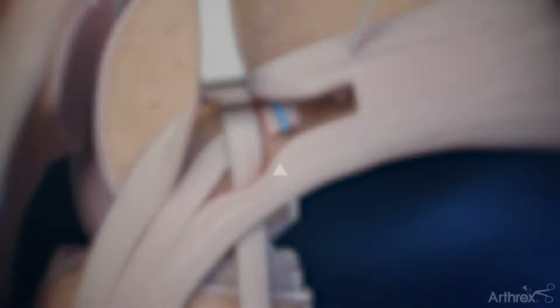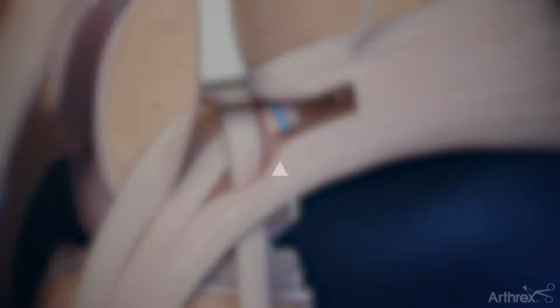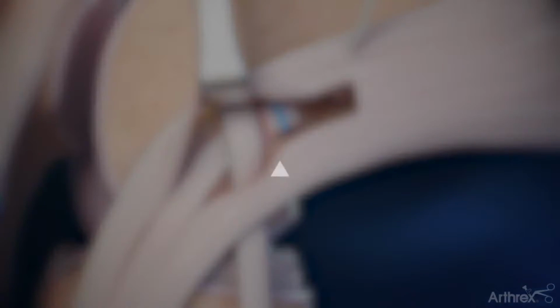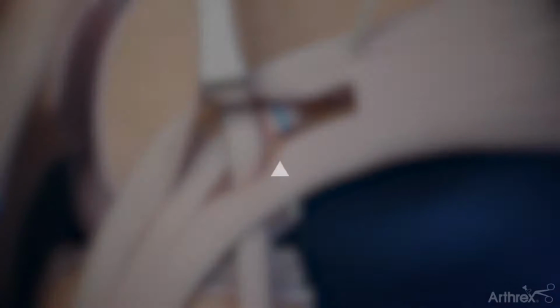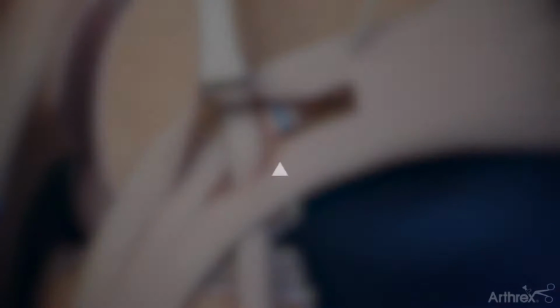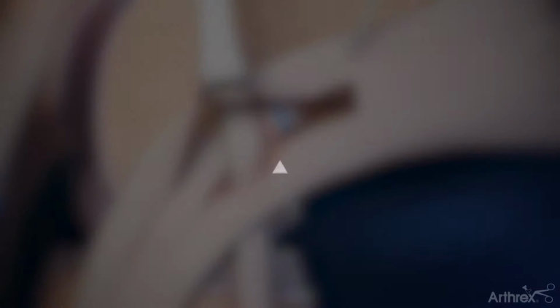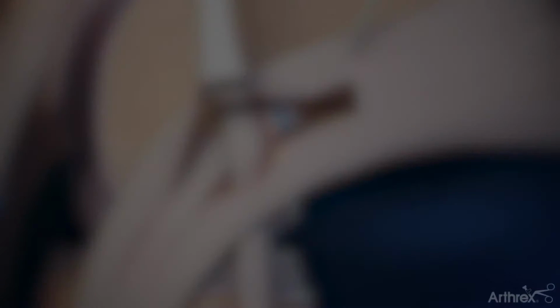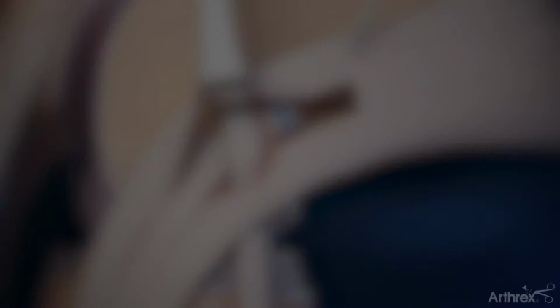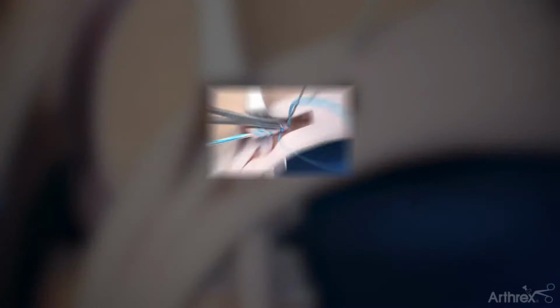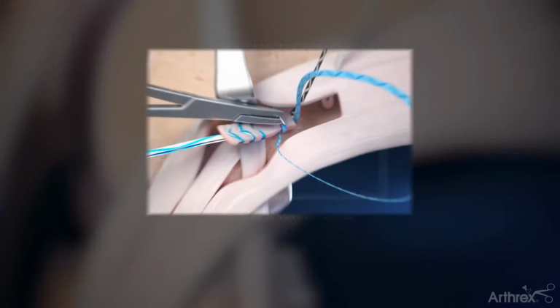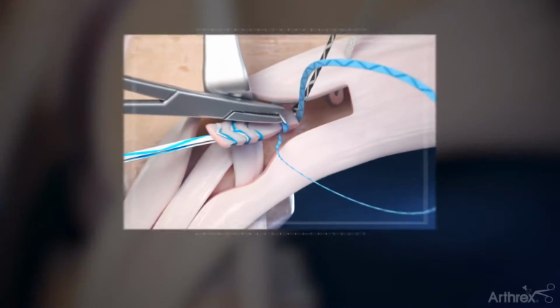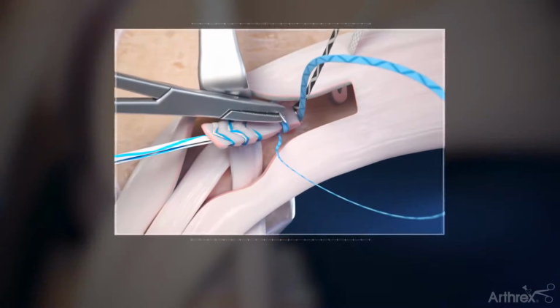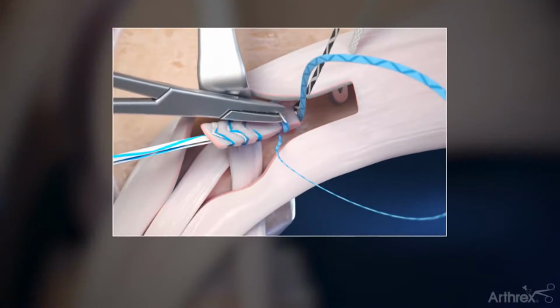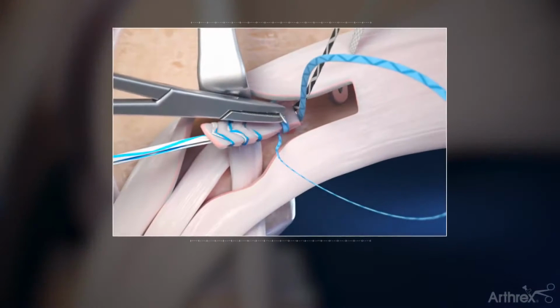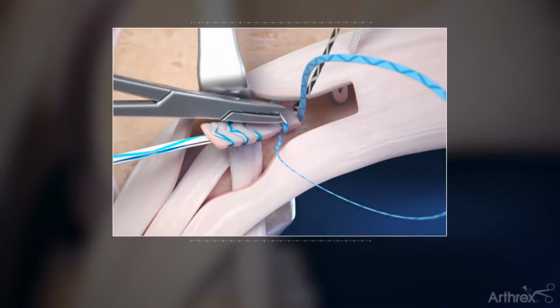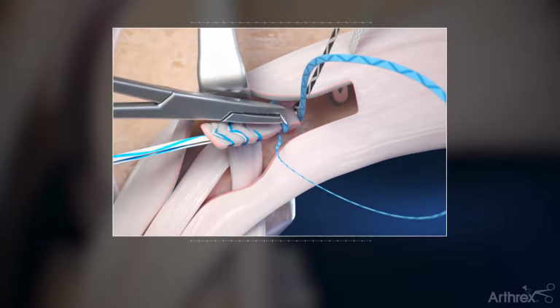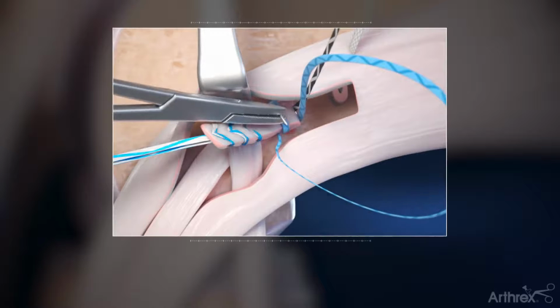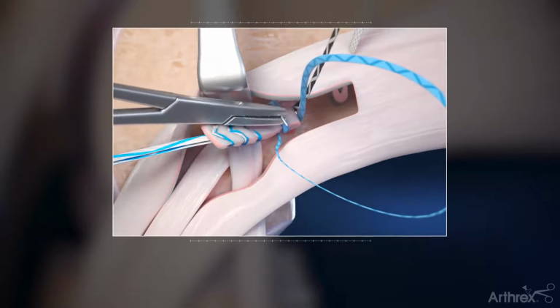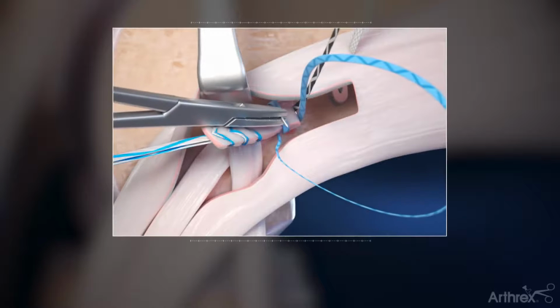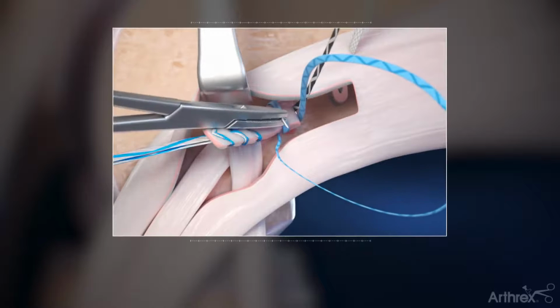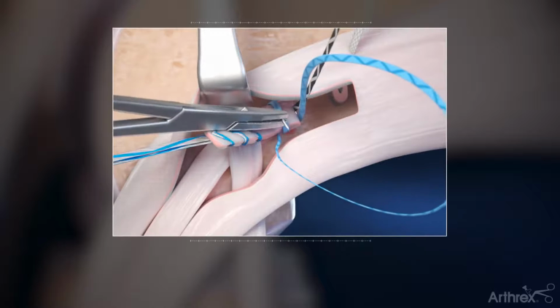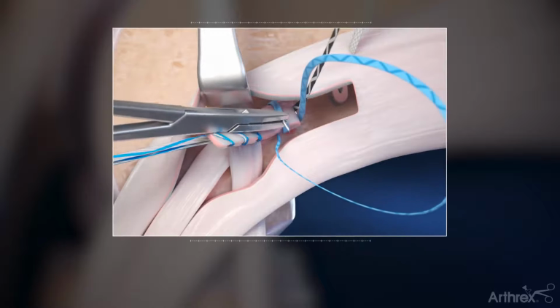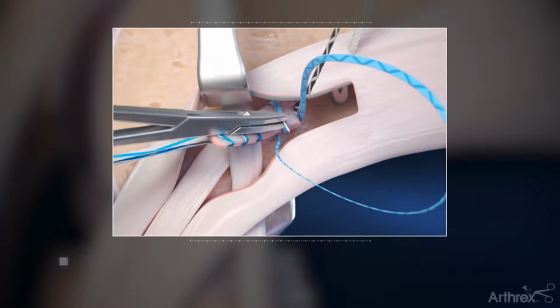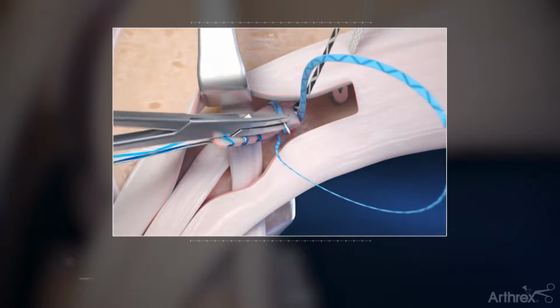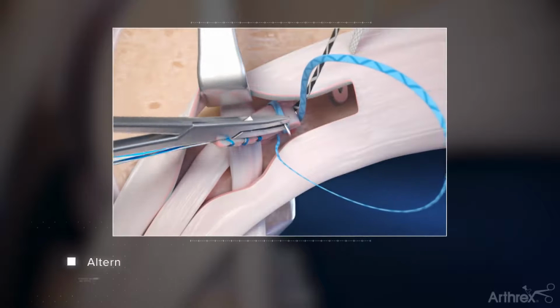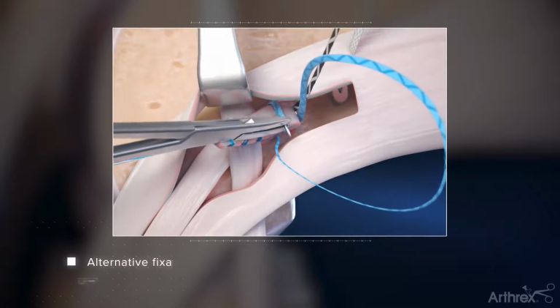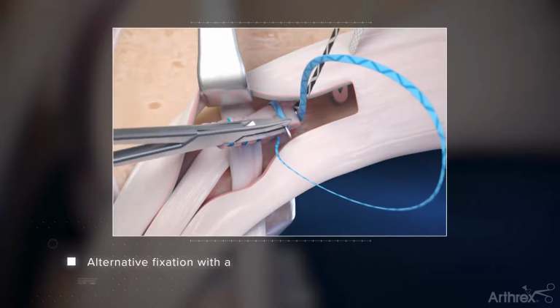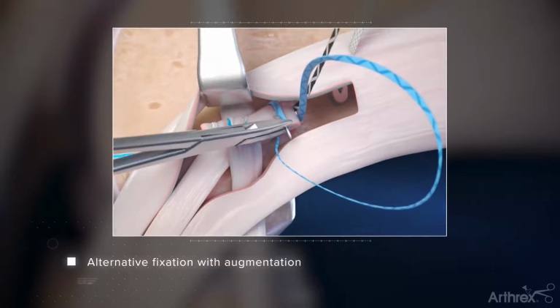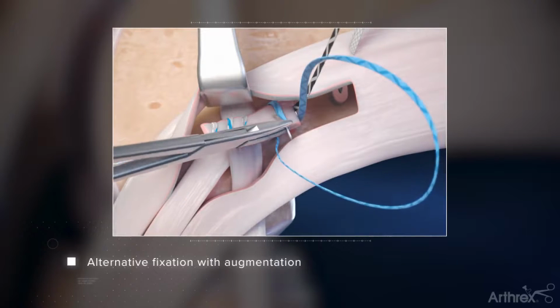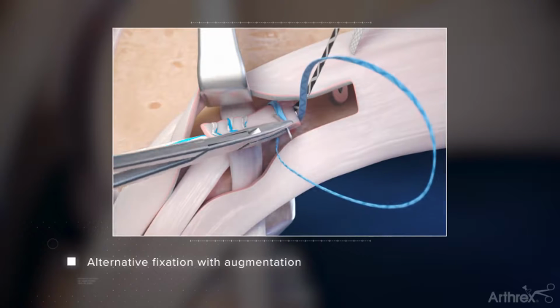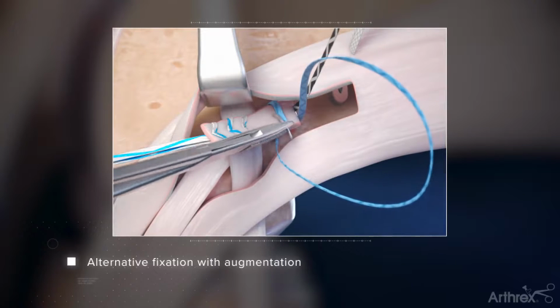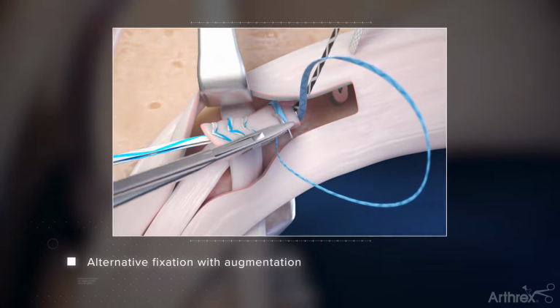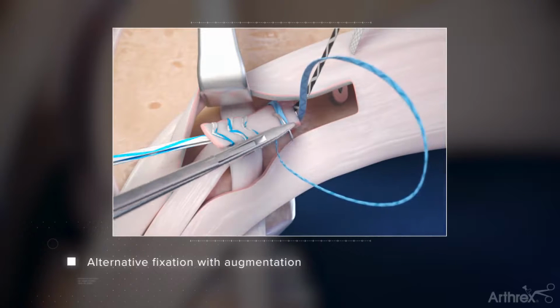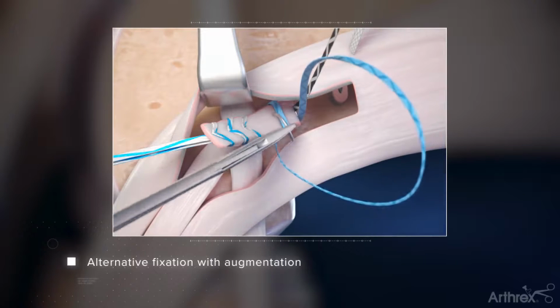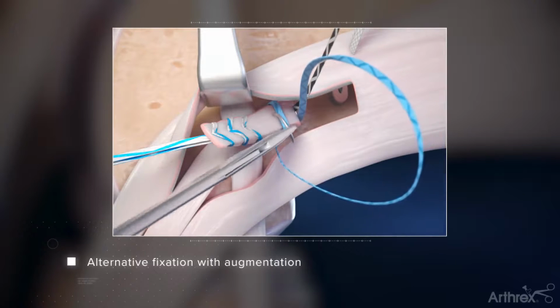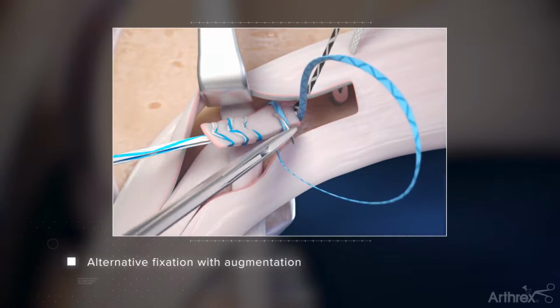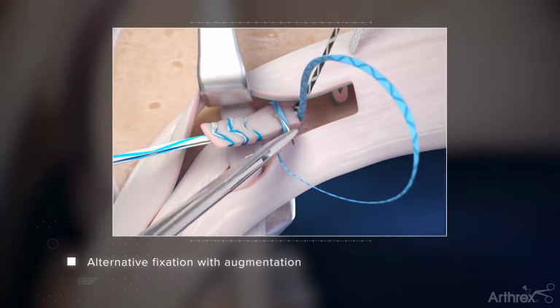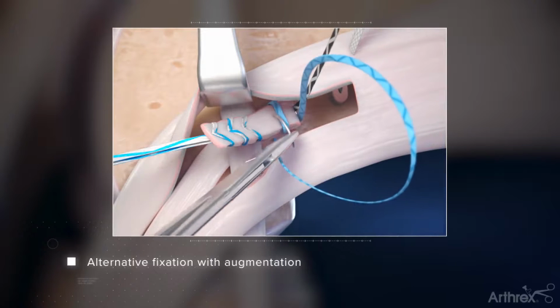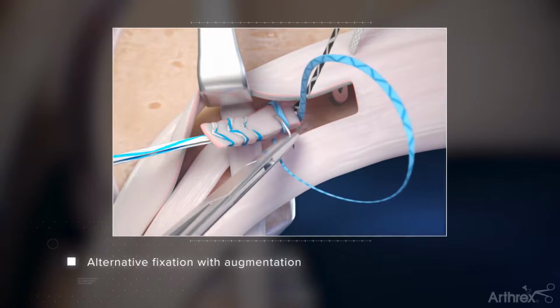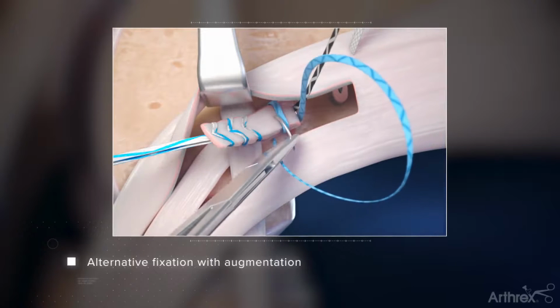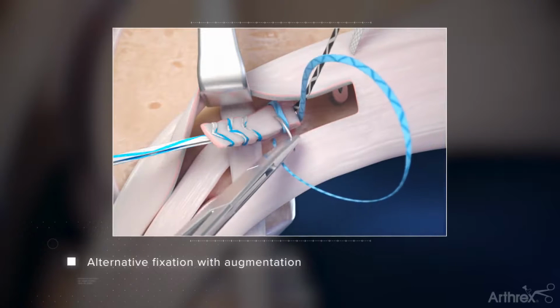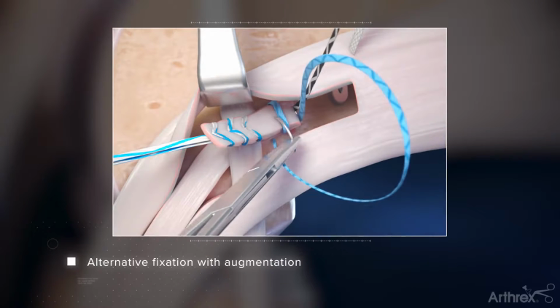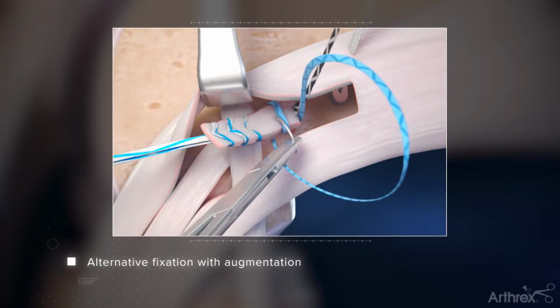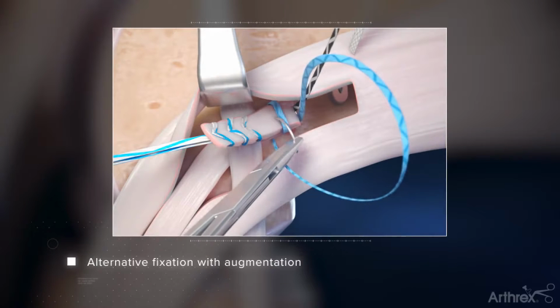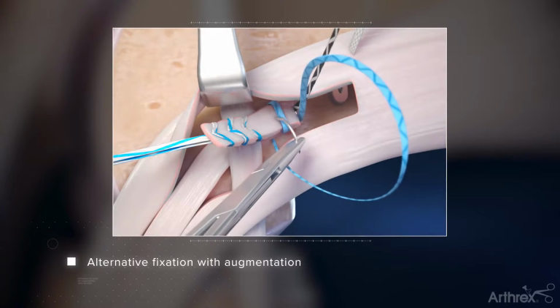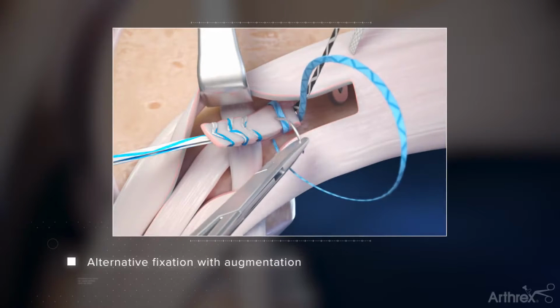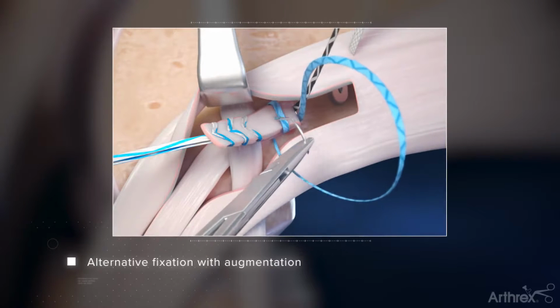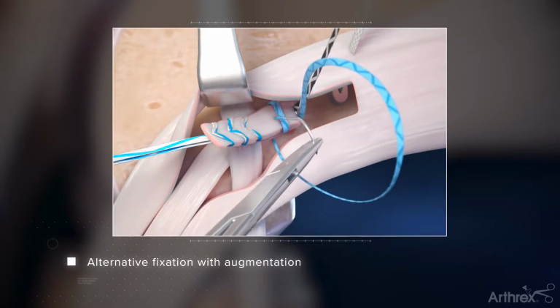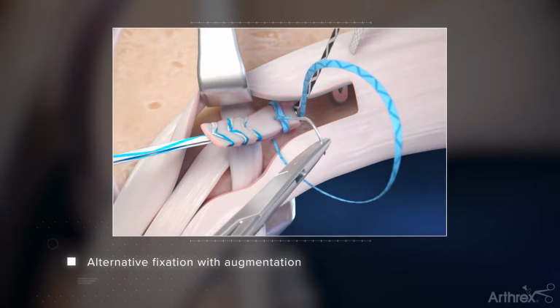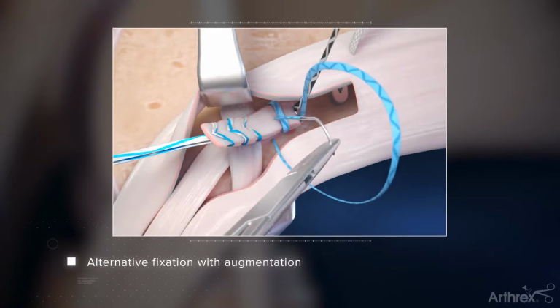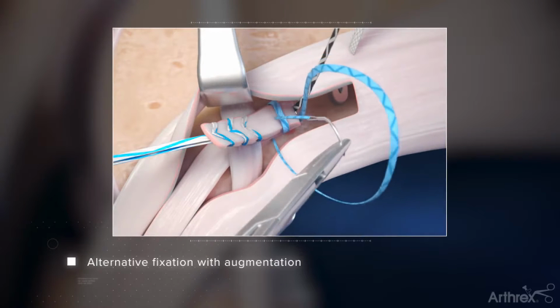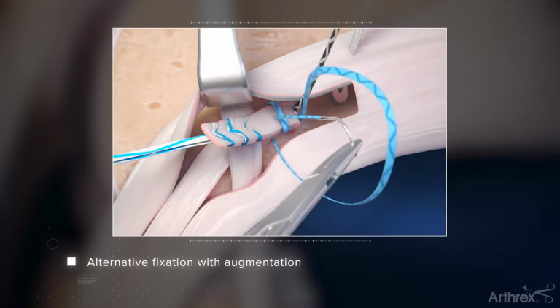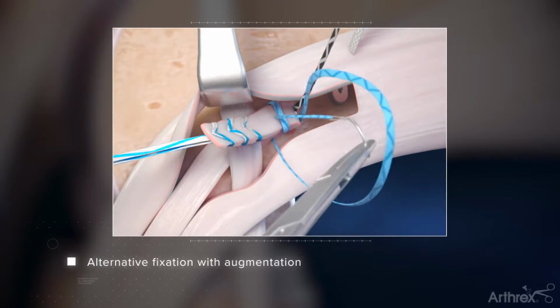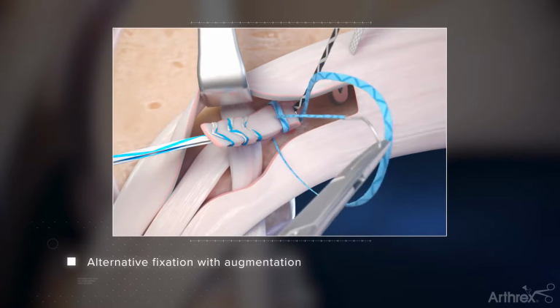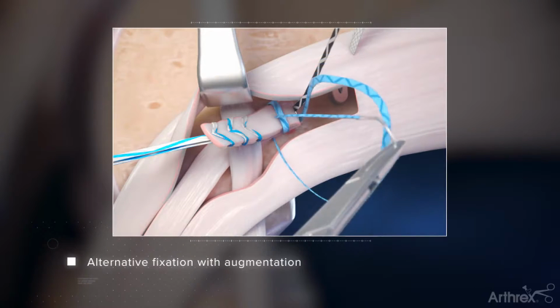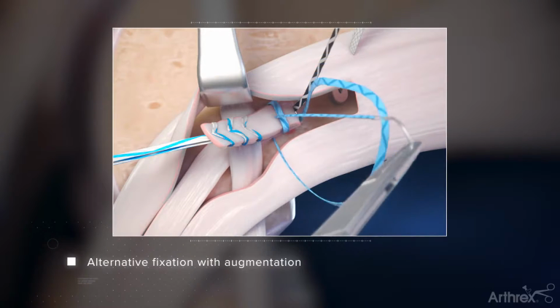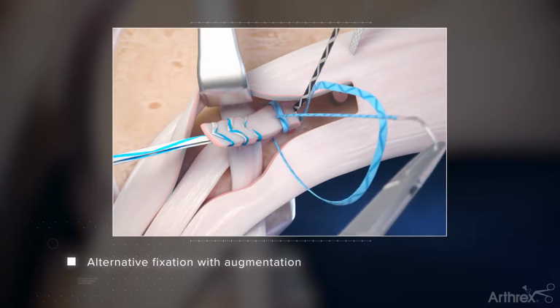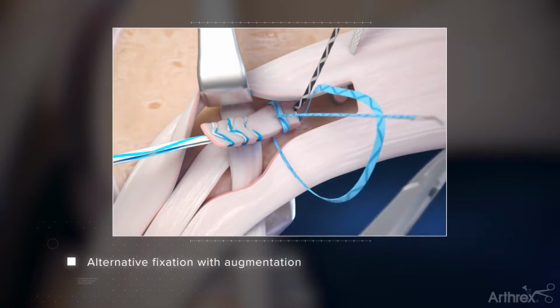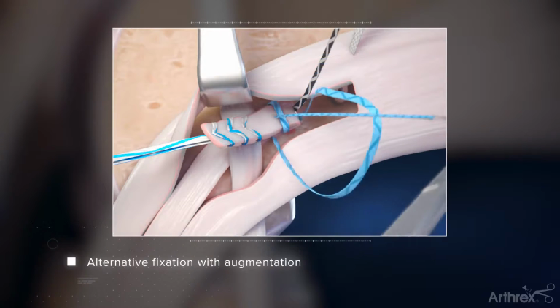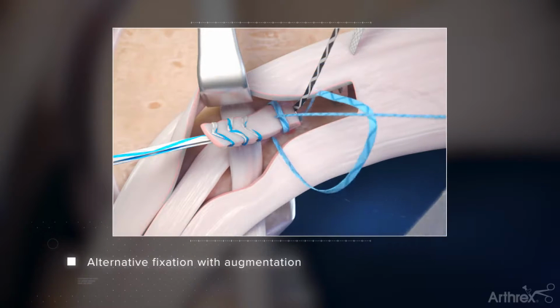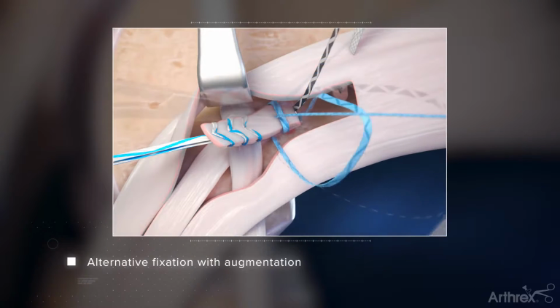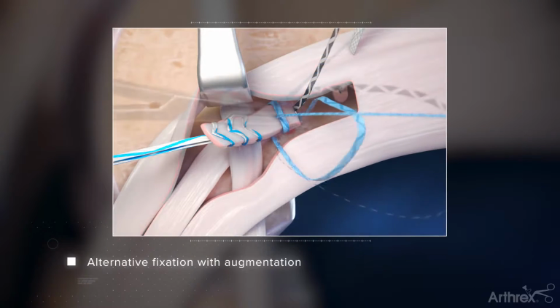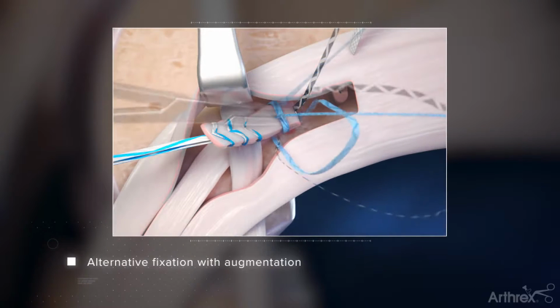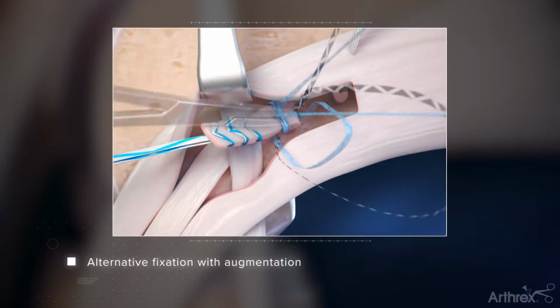Alternatively, the tensioning tails can be passed through the fiber-stable construct and tied to augment fixation.